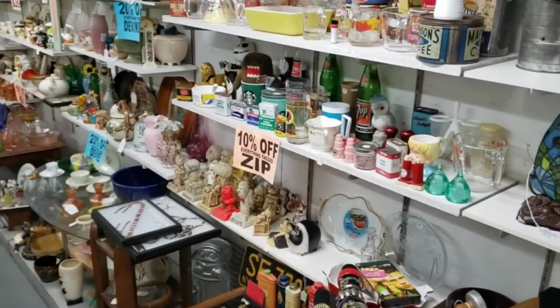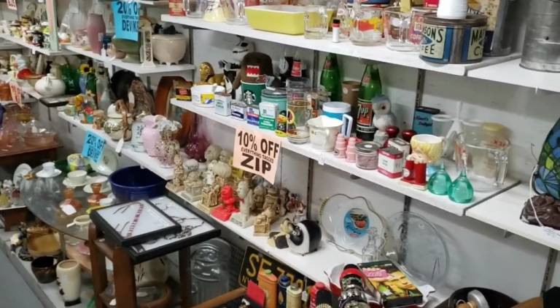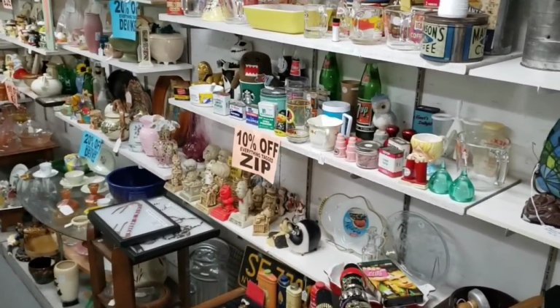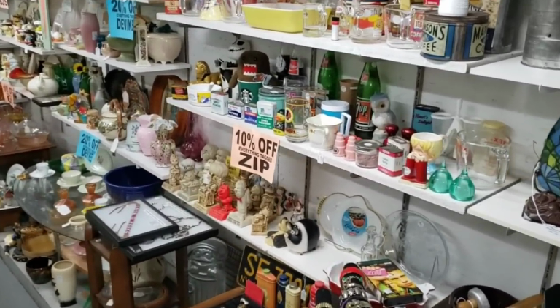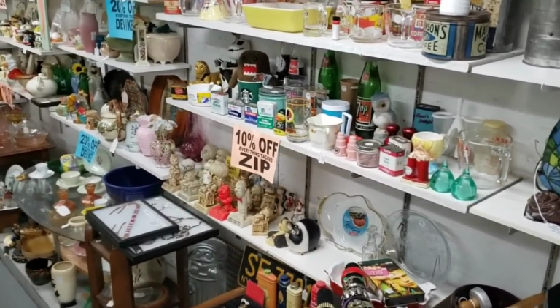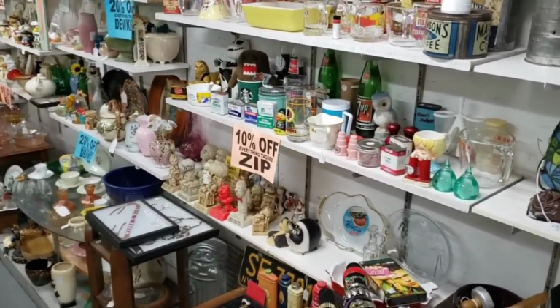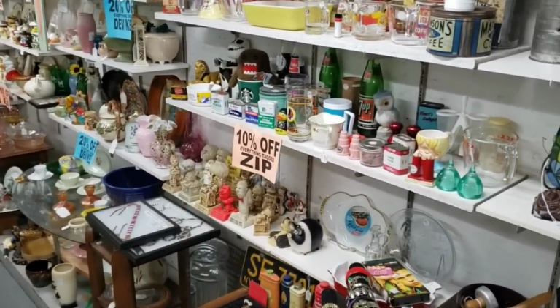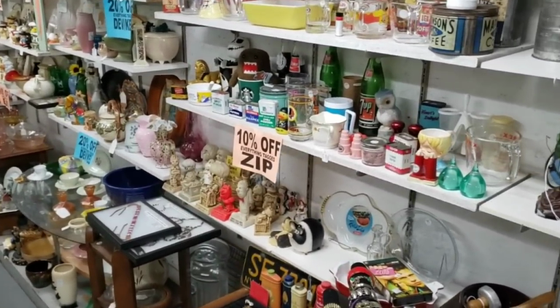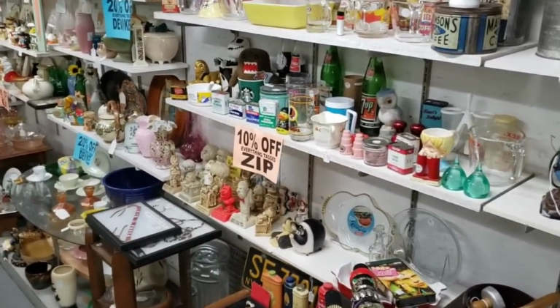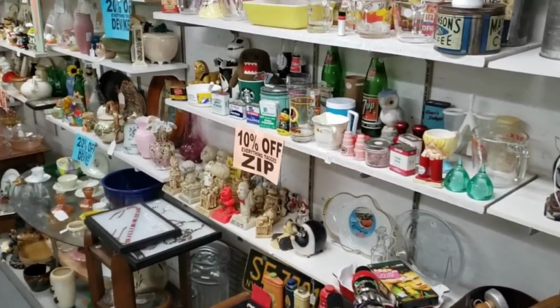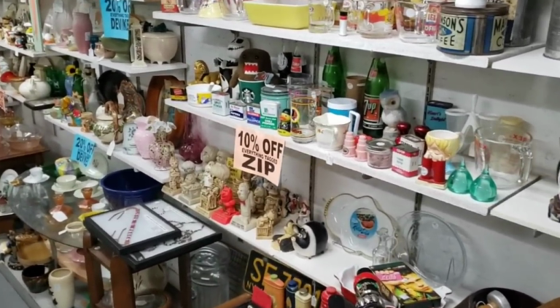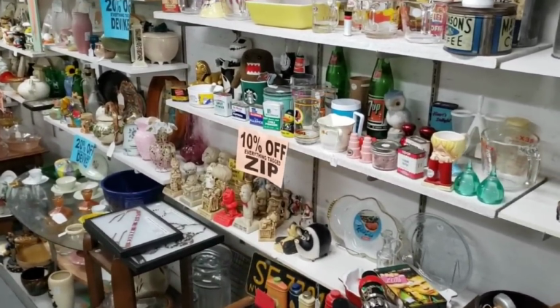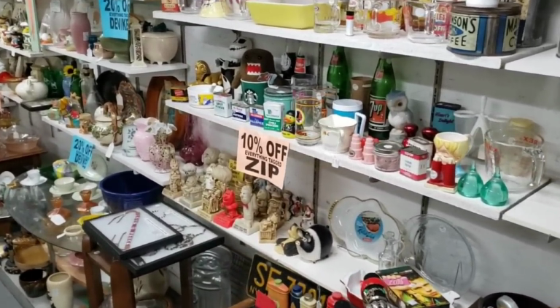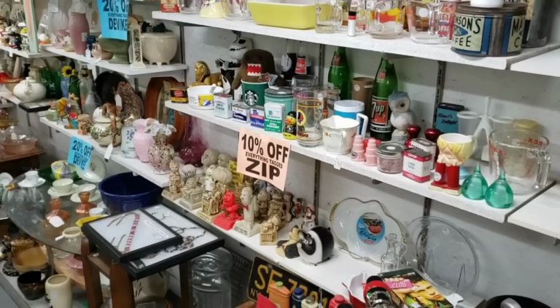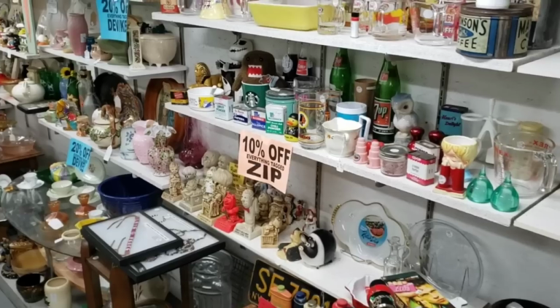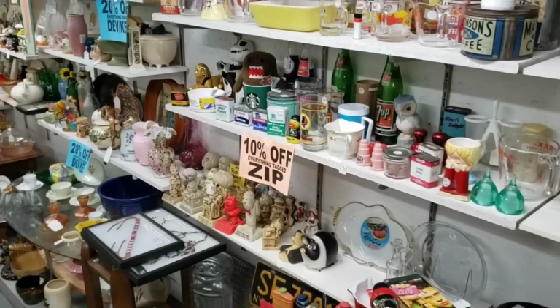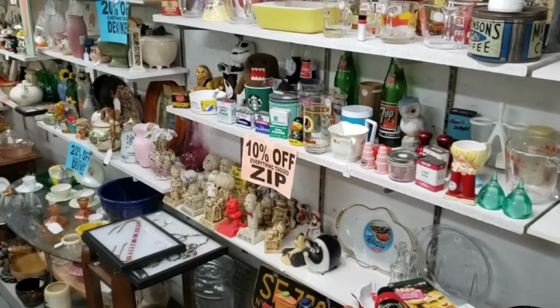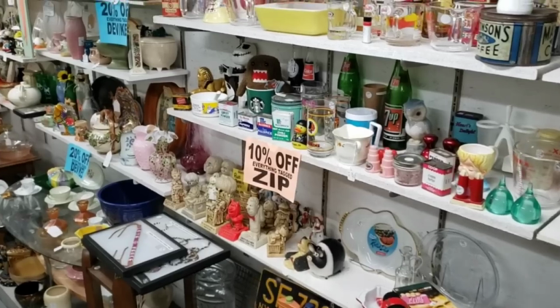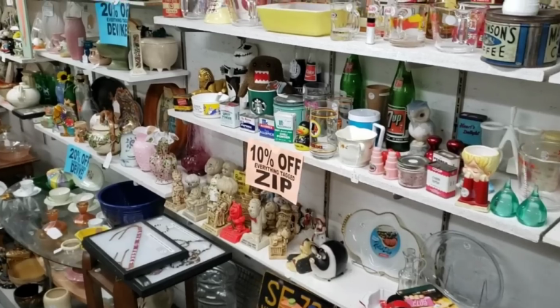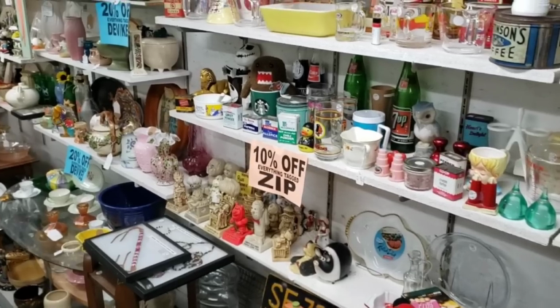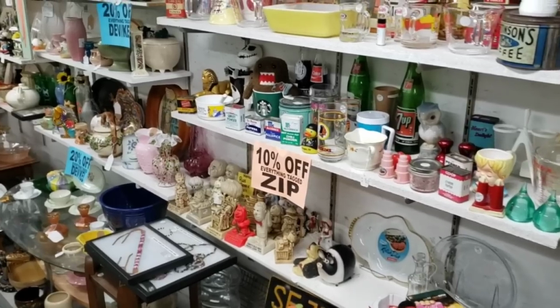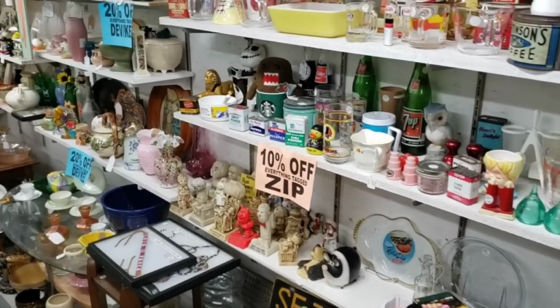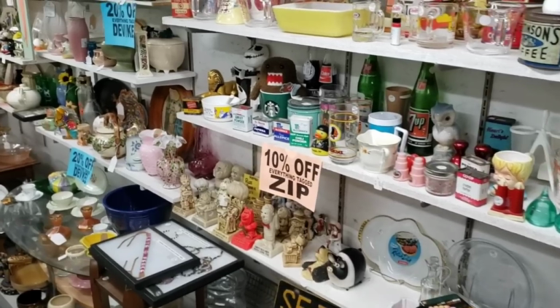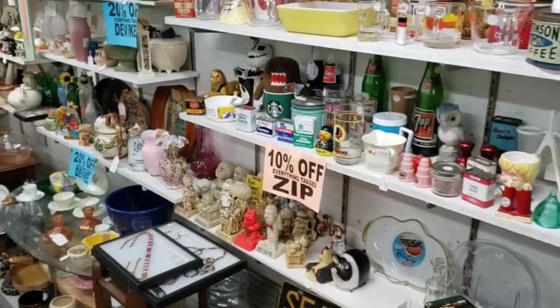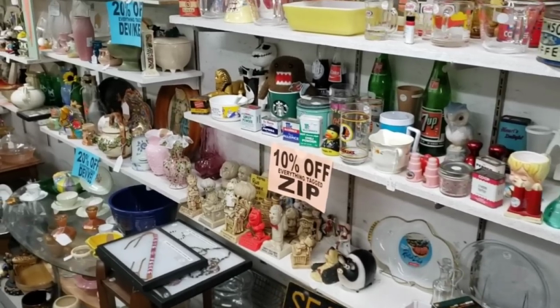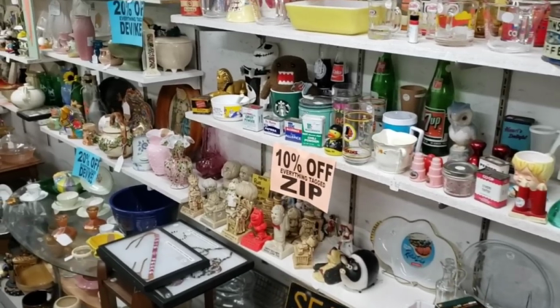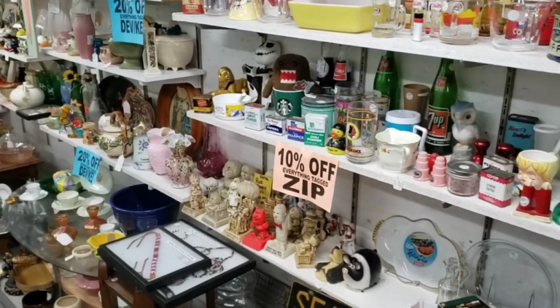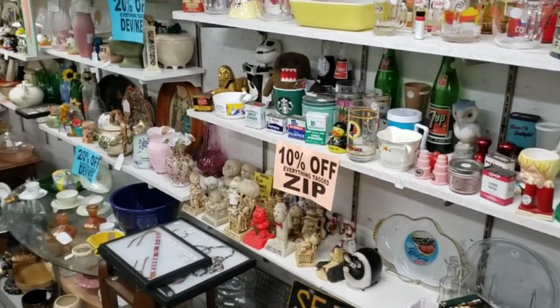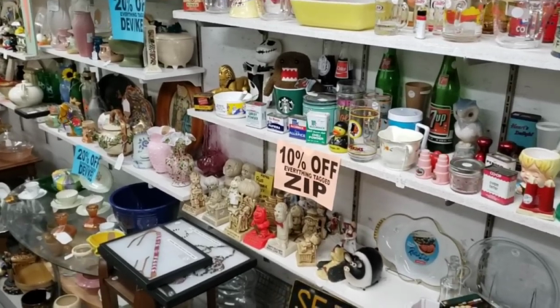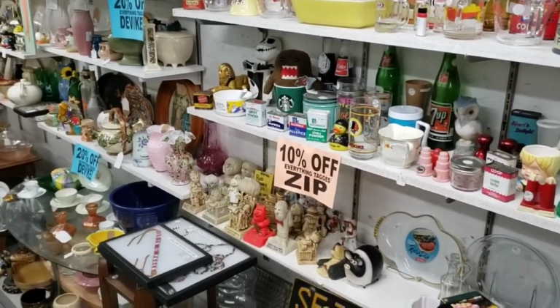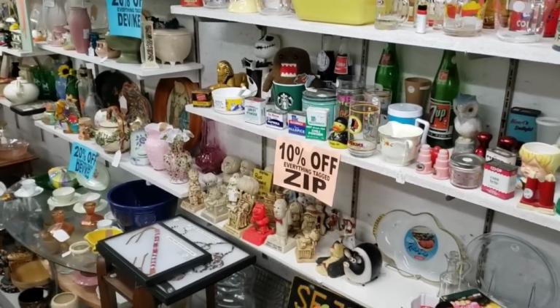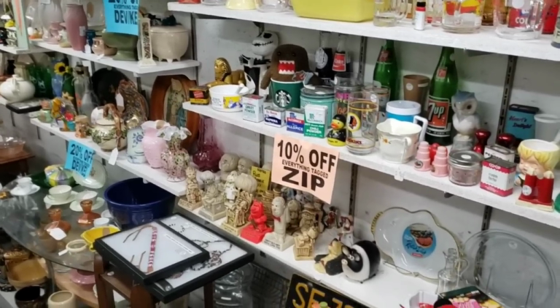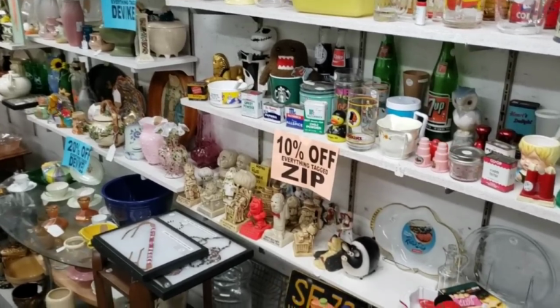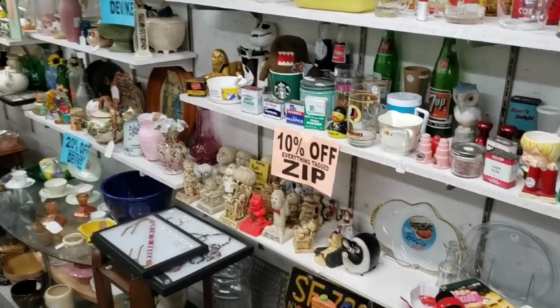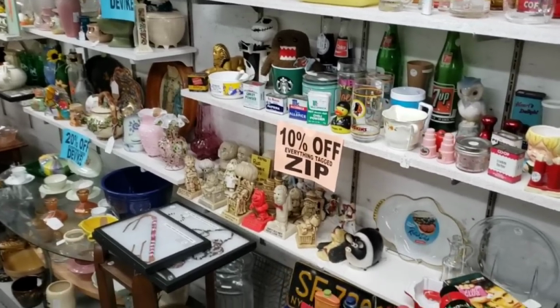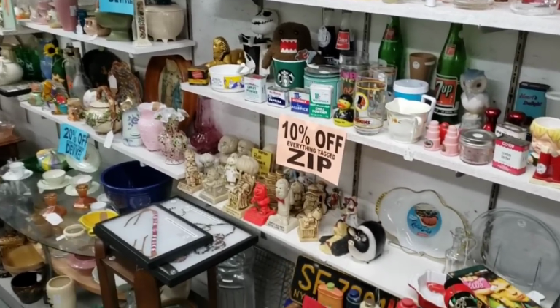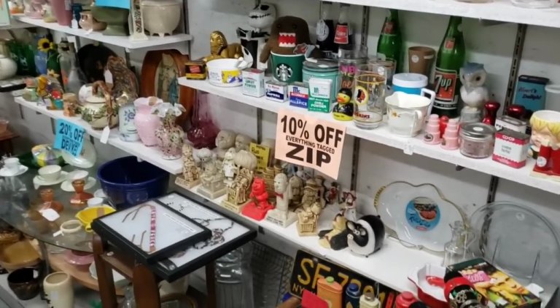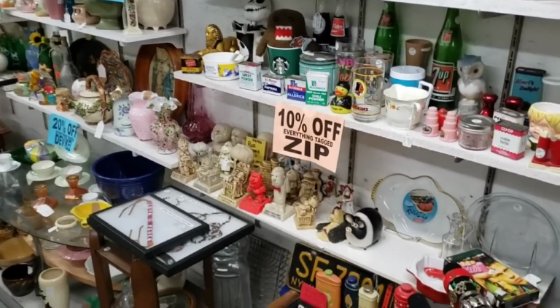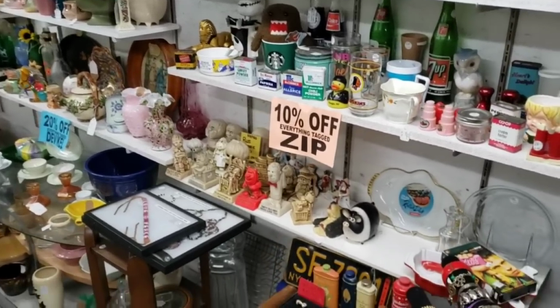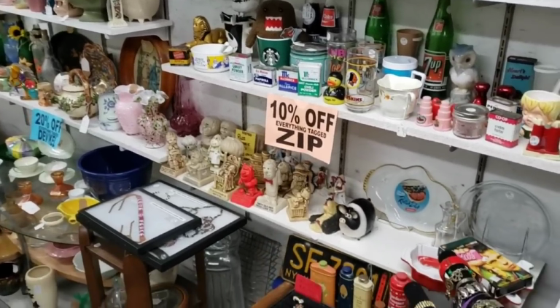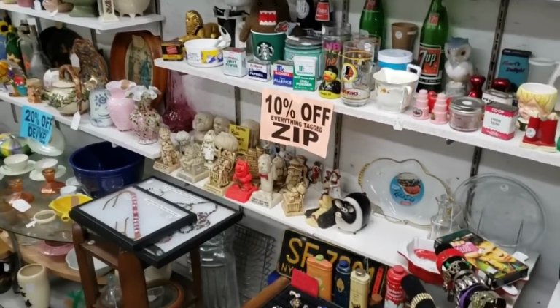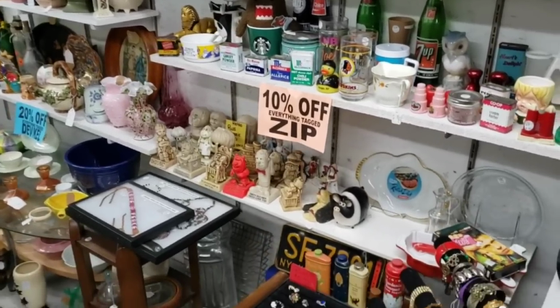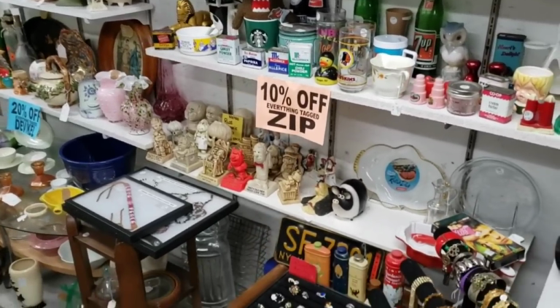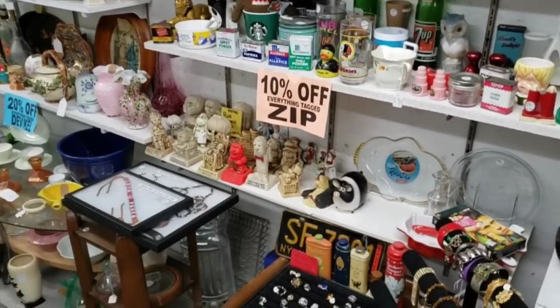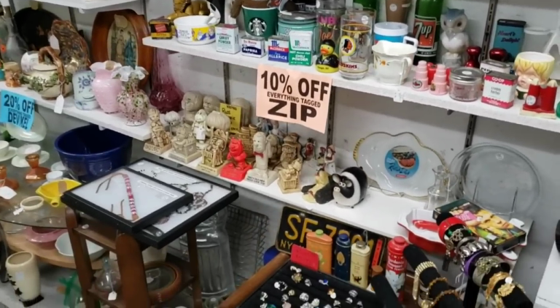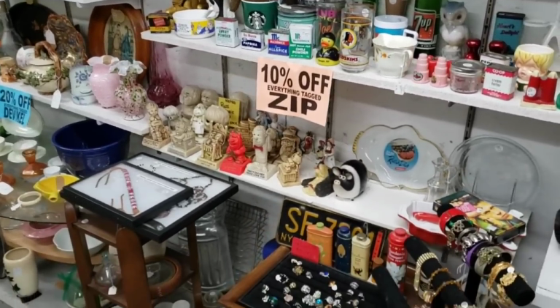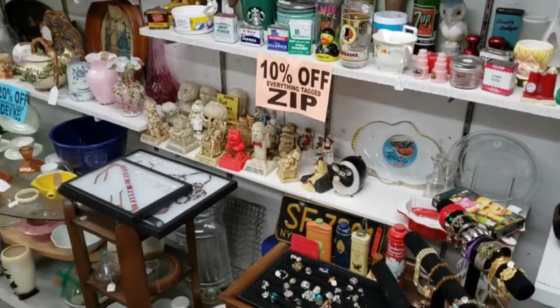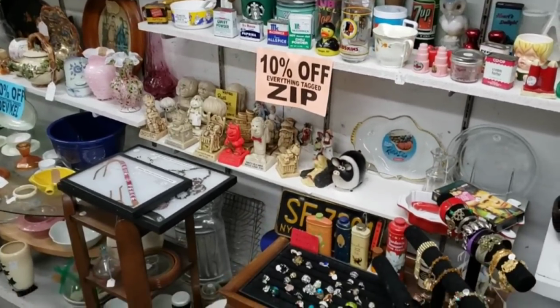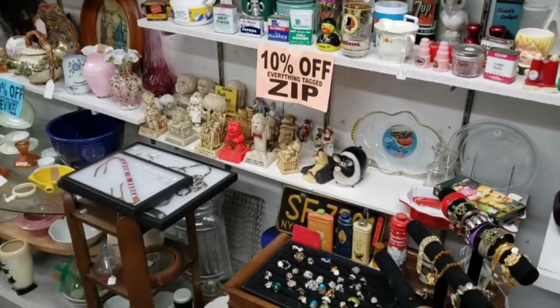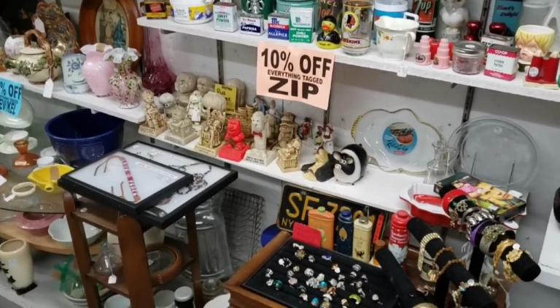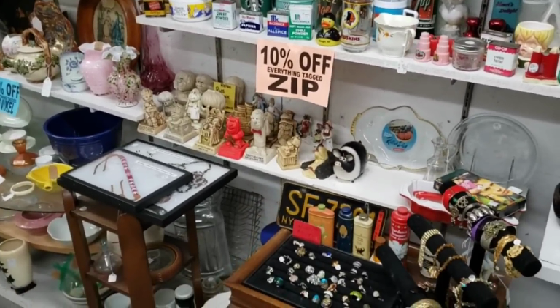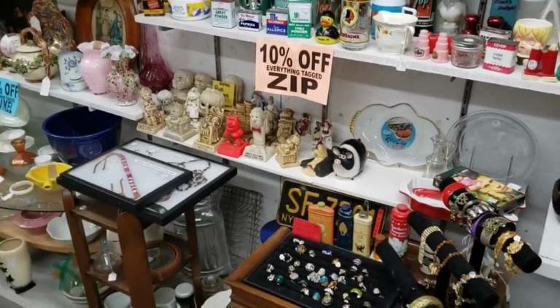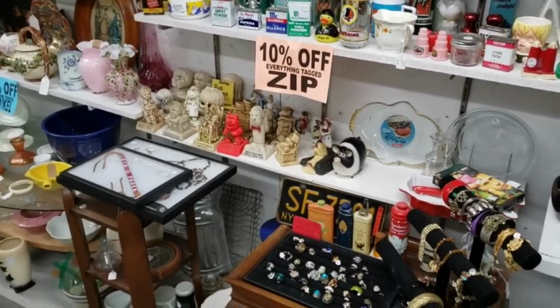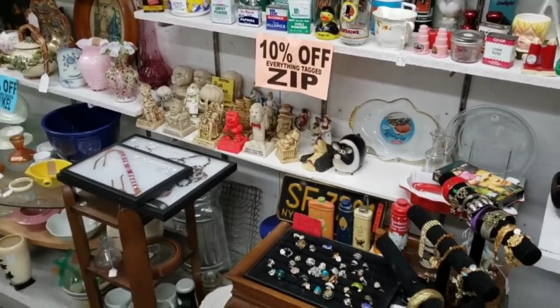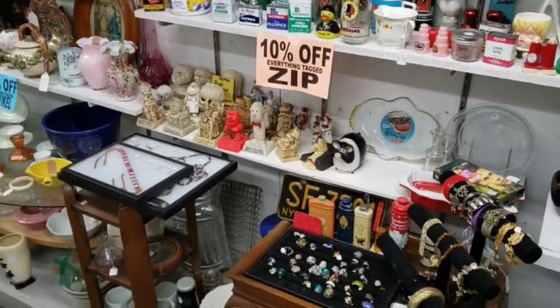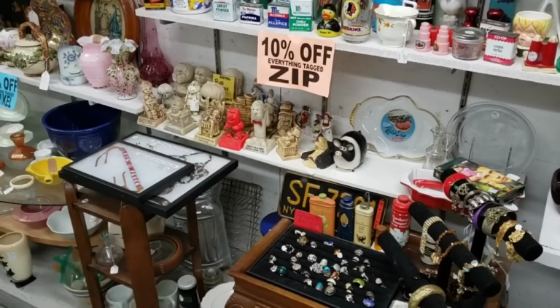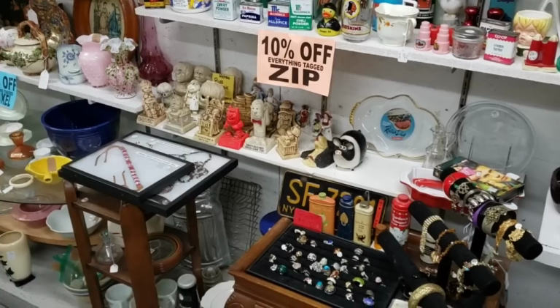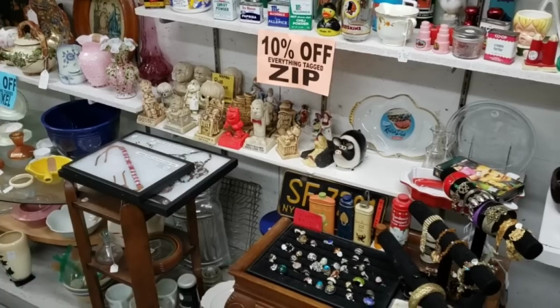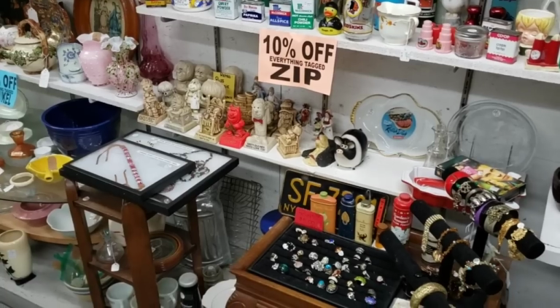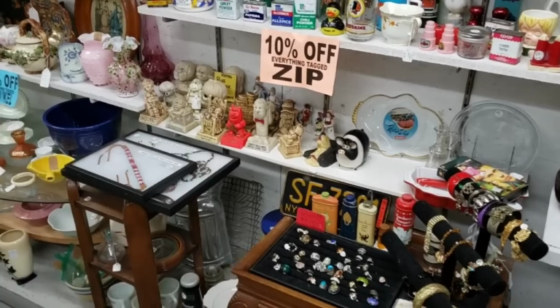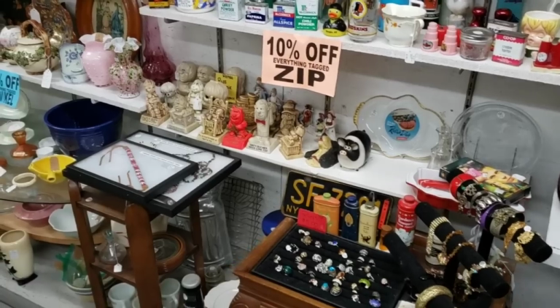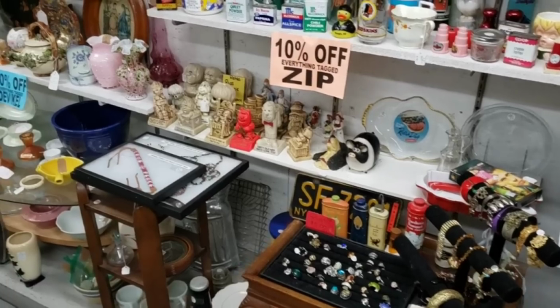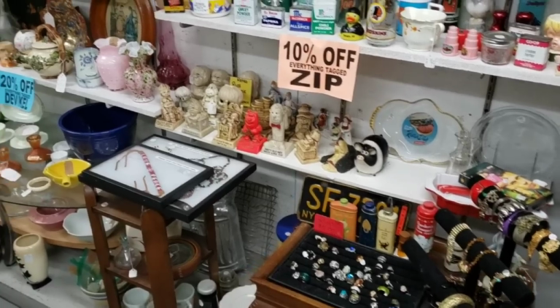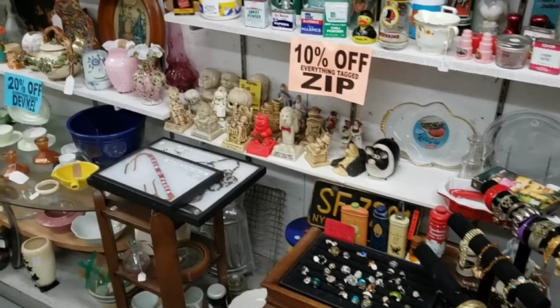Look at all of this — we could spend an entire video just one hour looking at all the smalls.